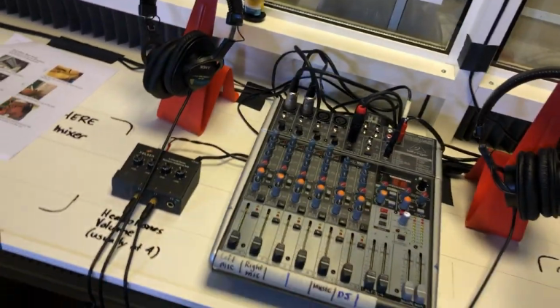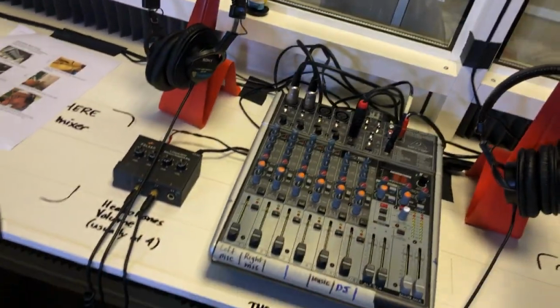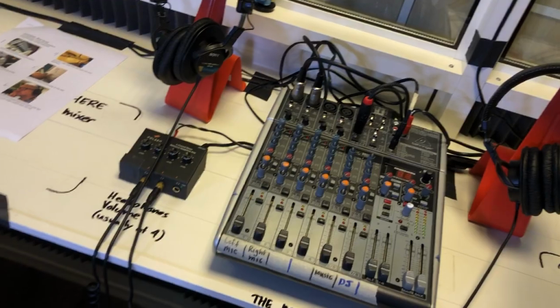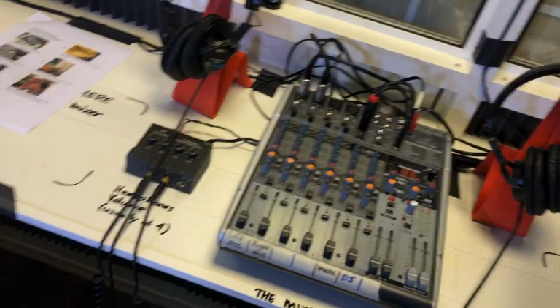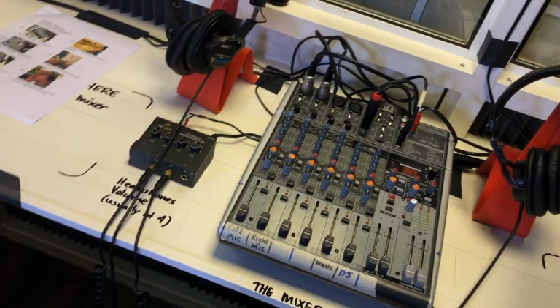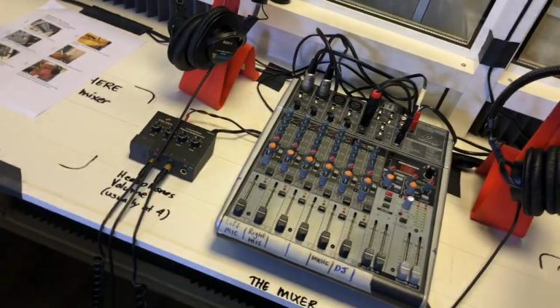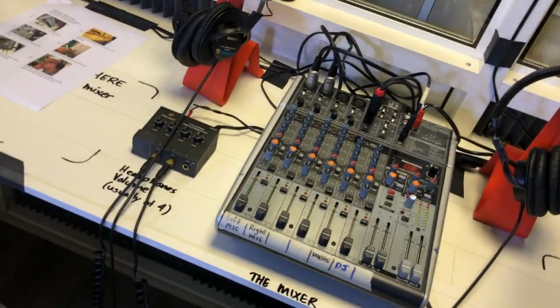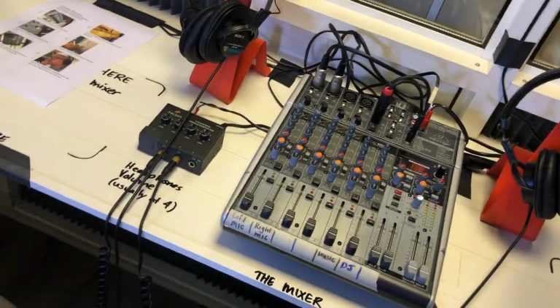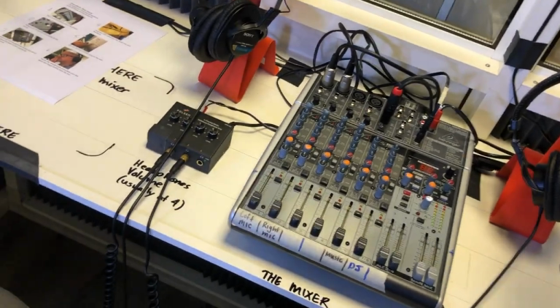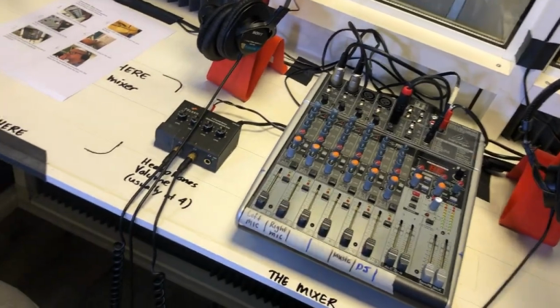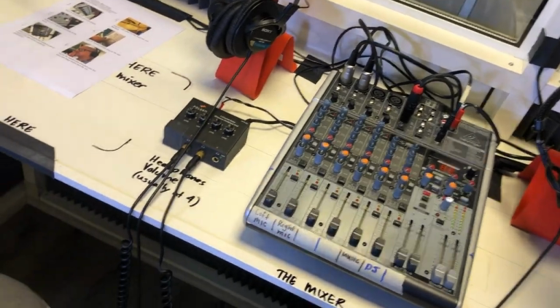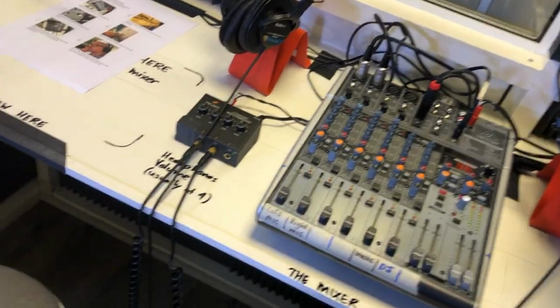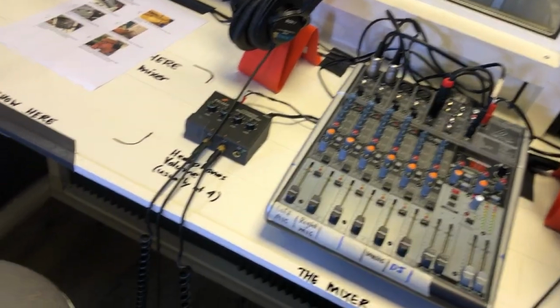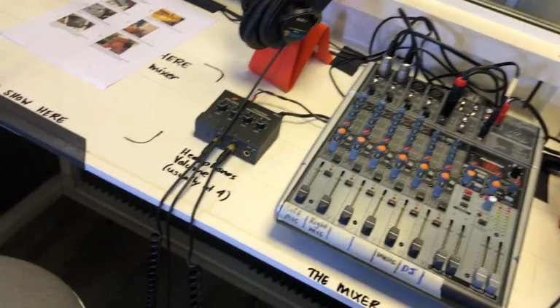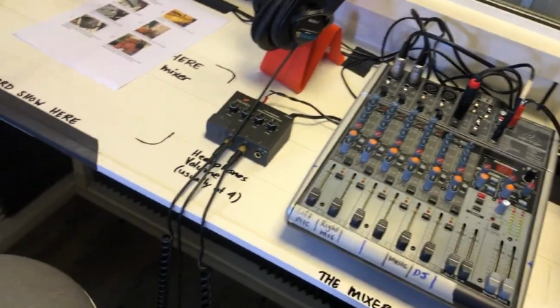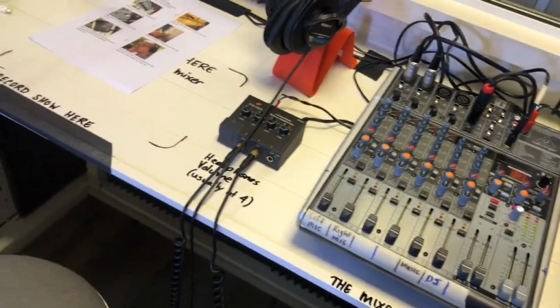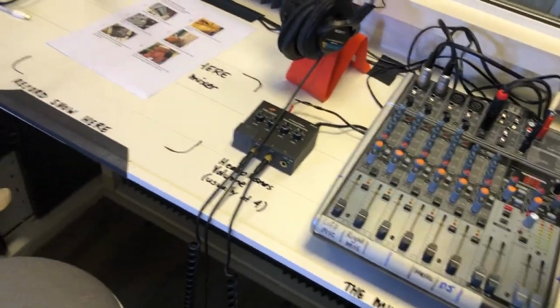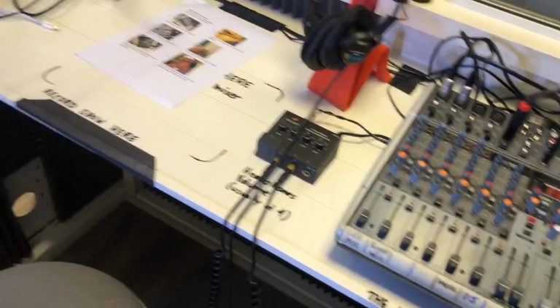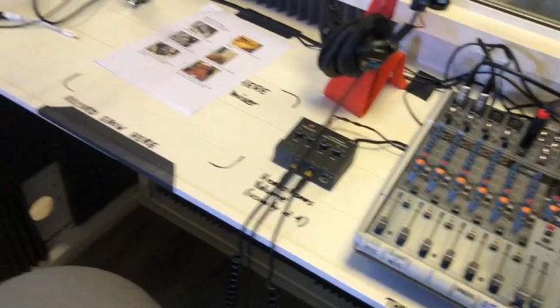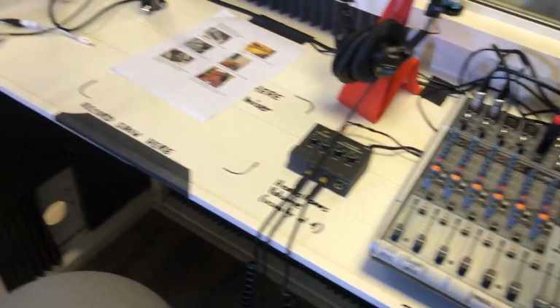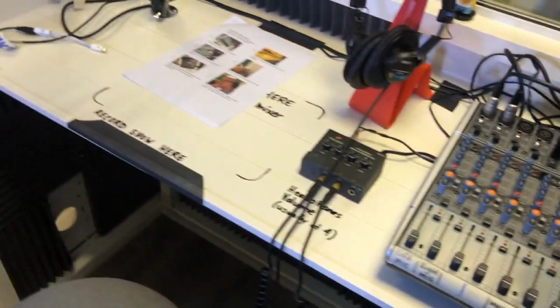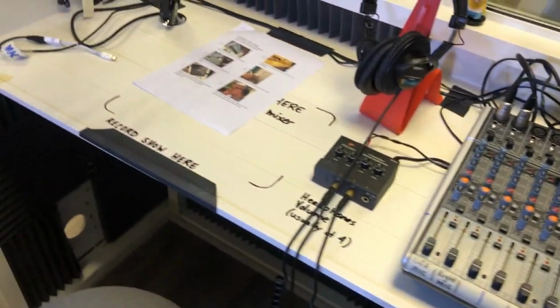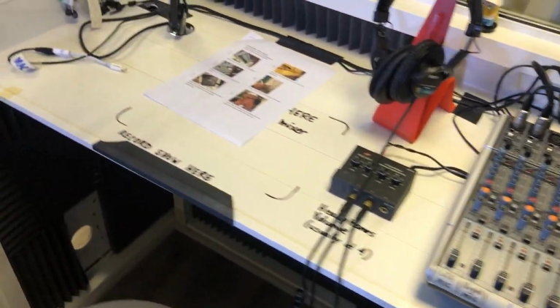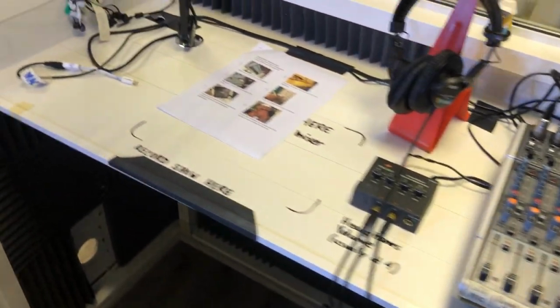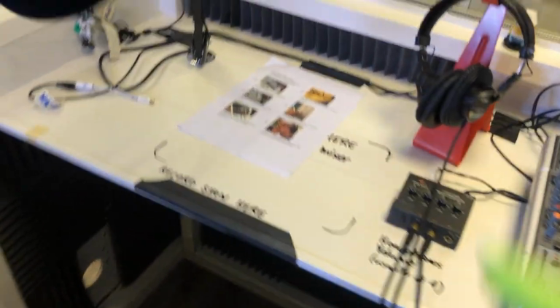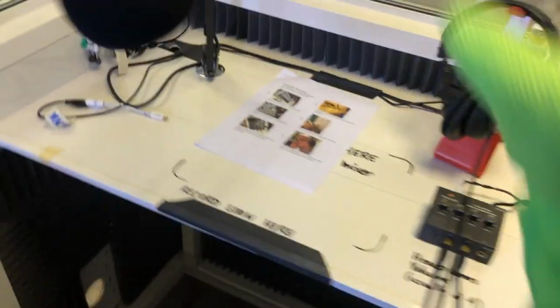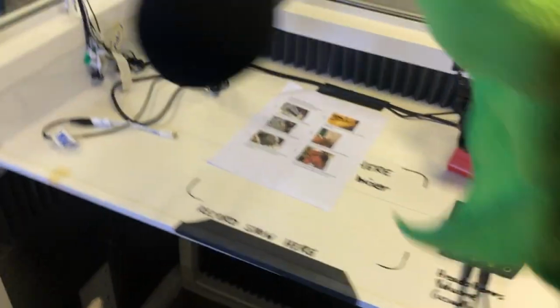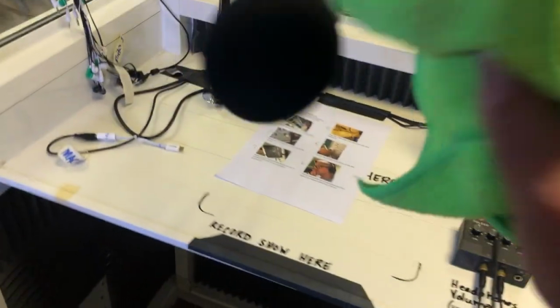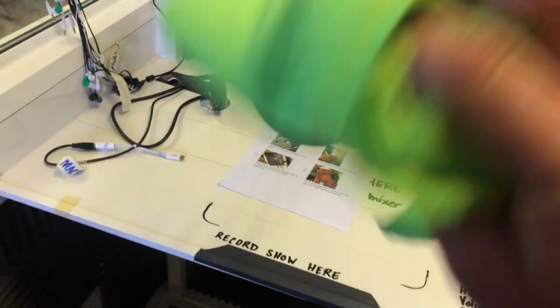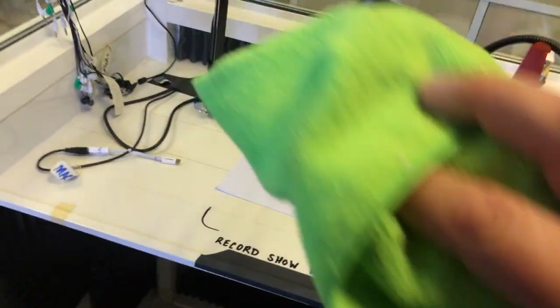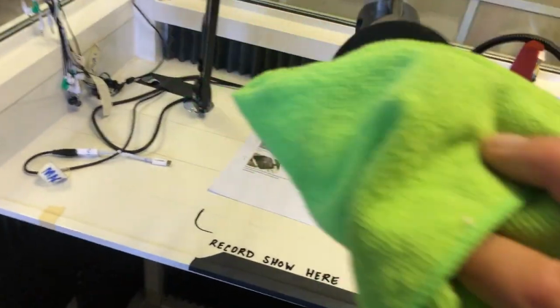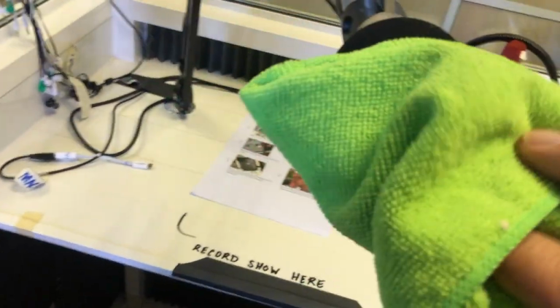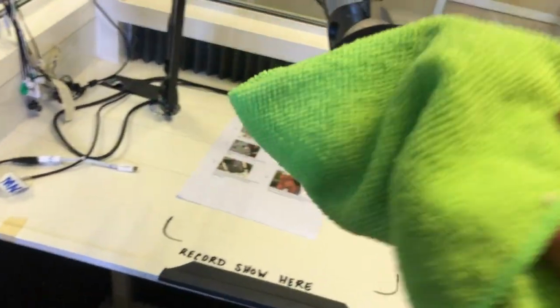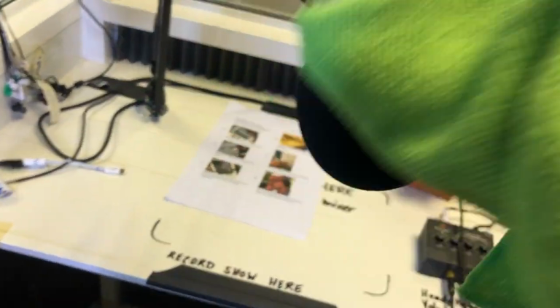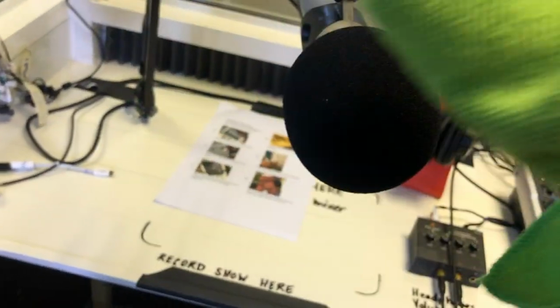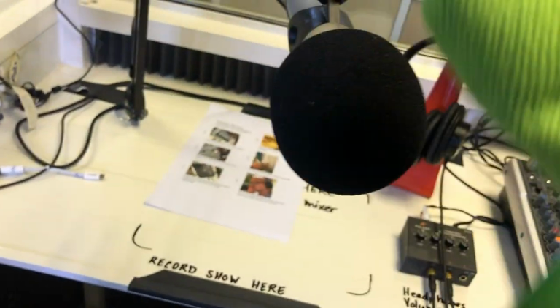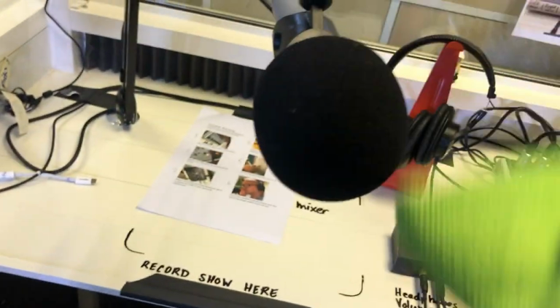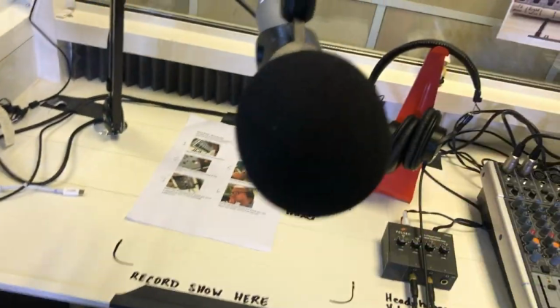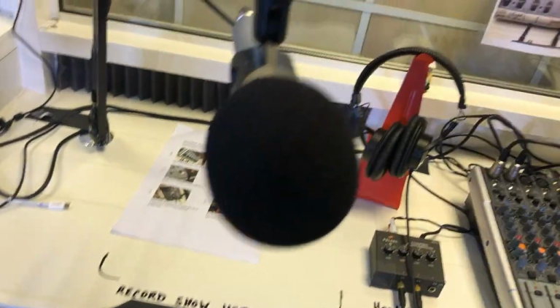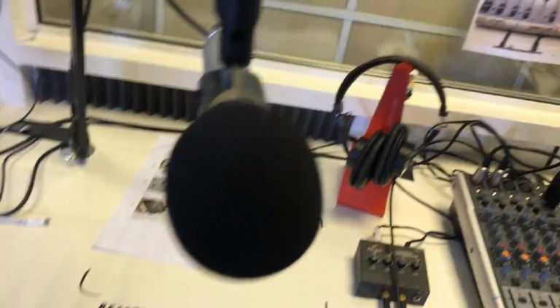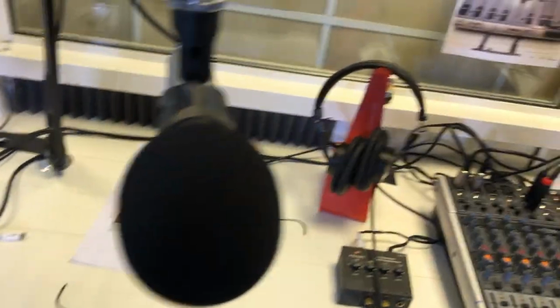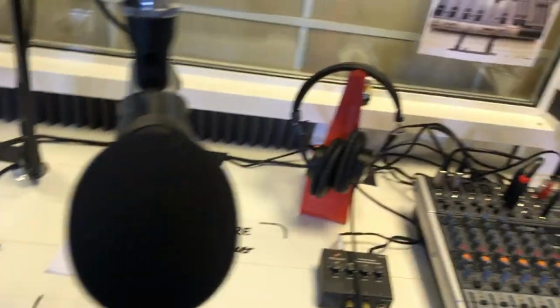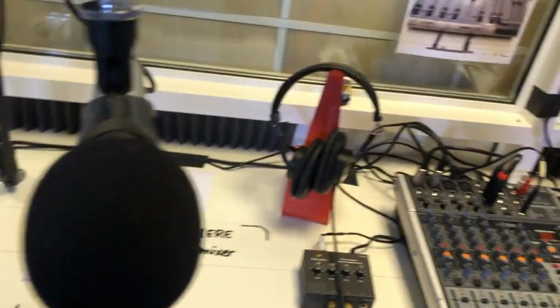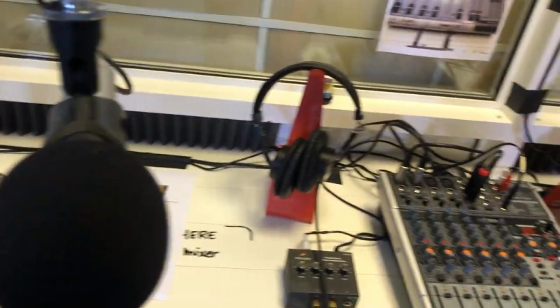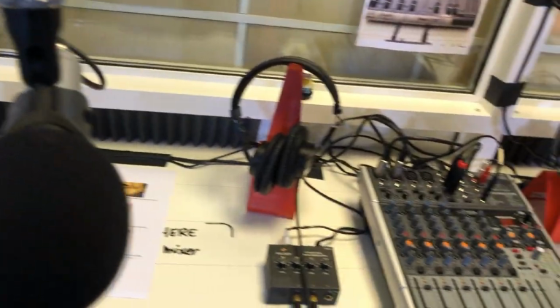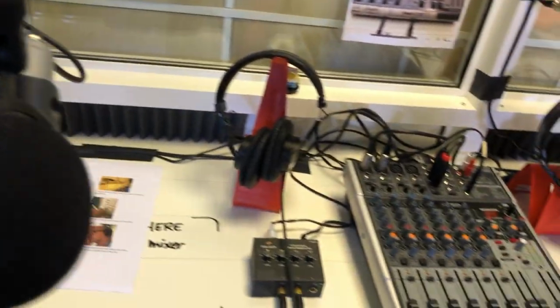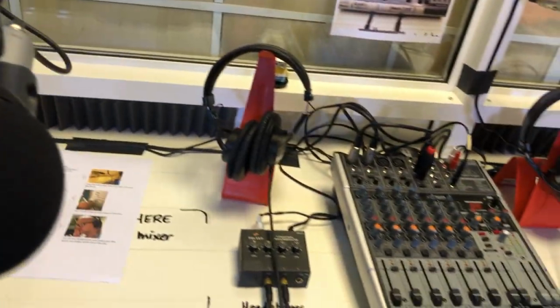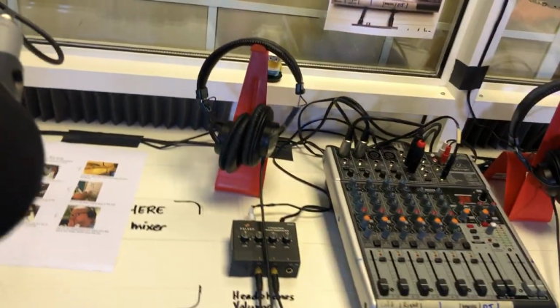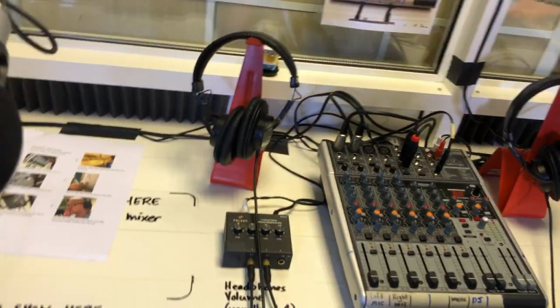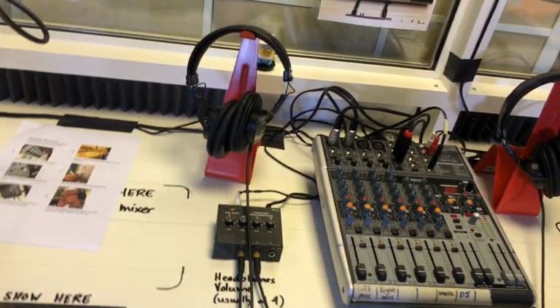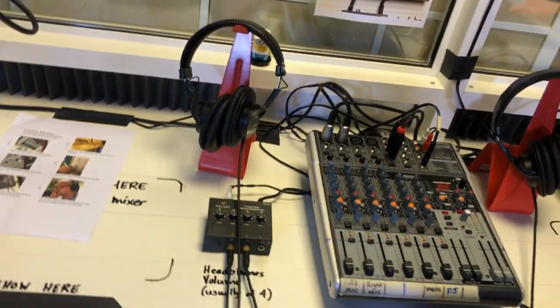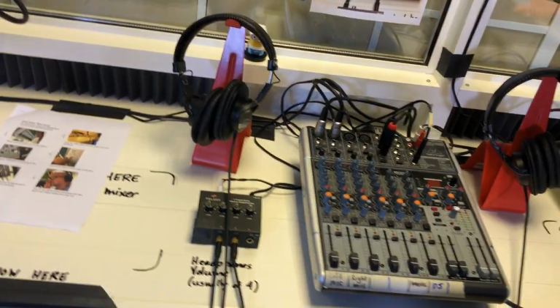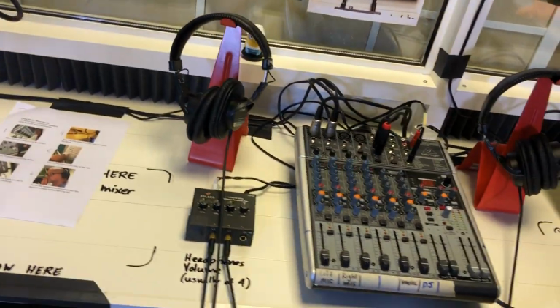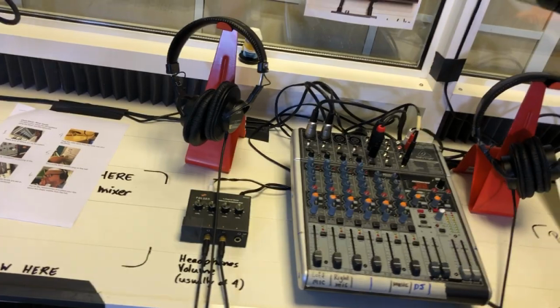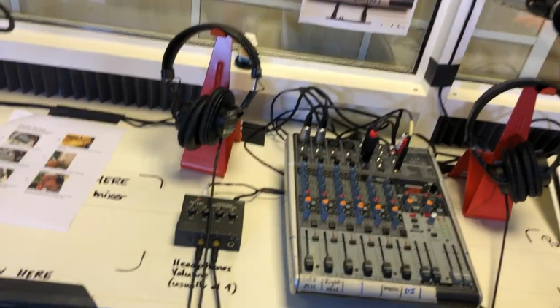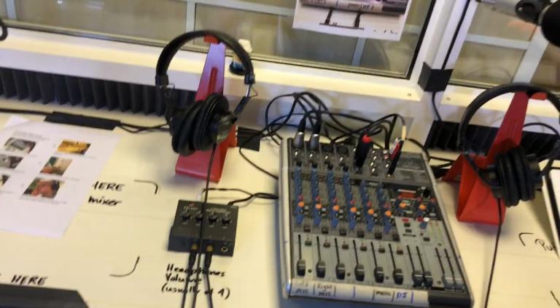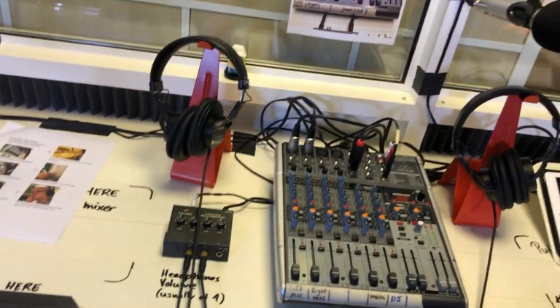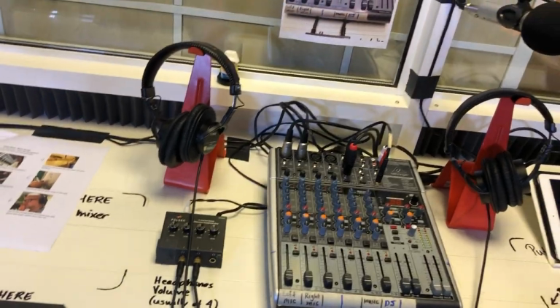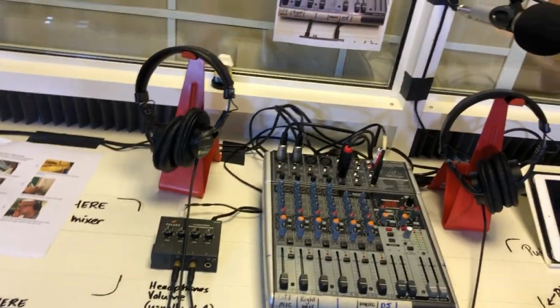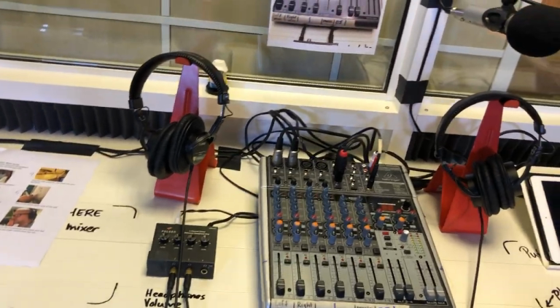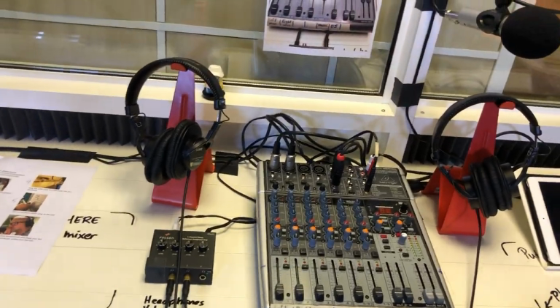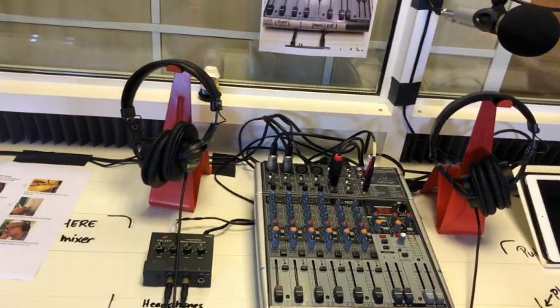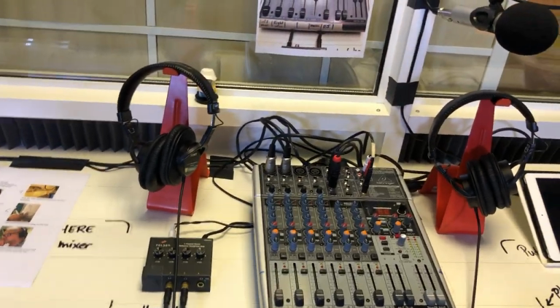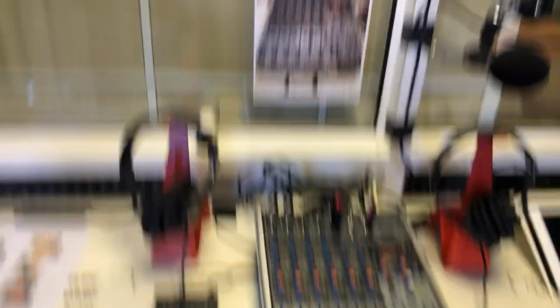If you're not gonna use the mic over here — because only one person is in here — you only need to wipe down one mic. That's how we're gonna be working in here.